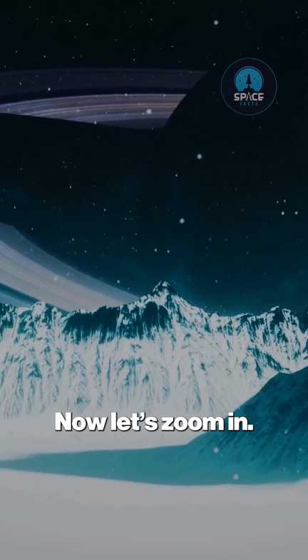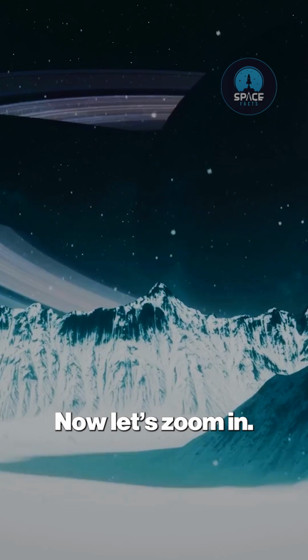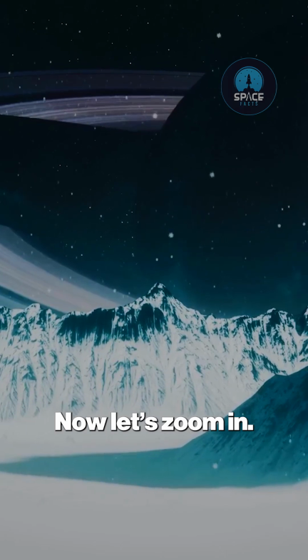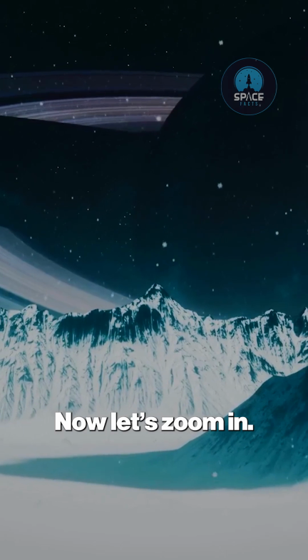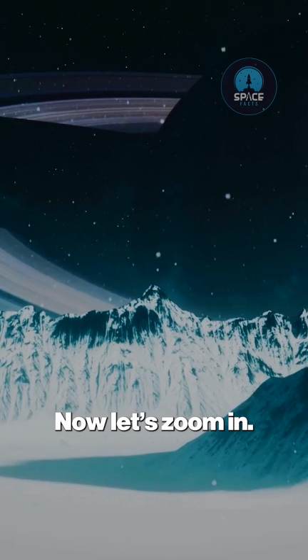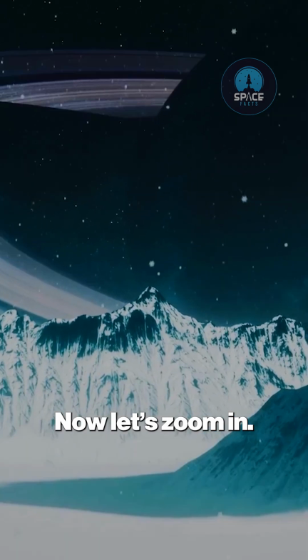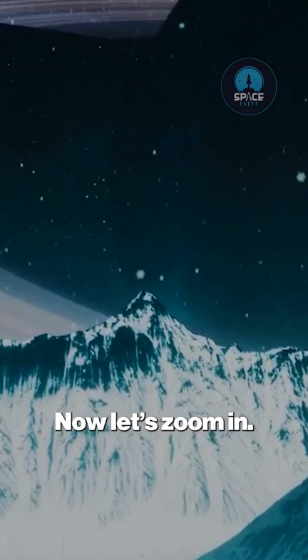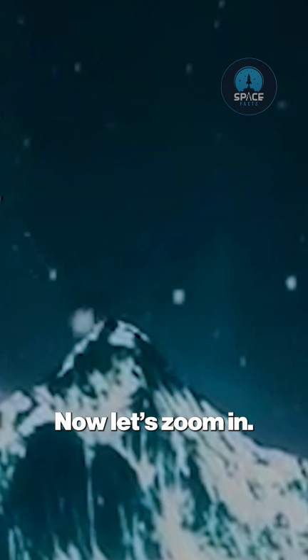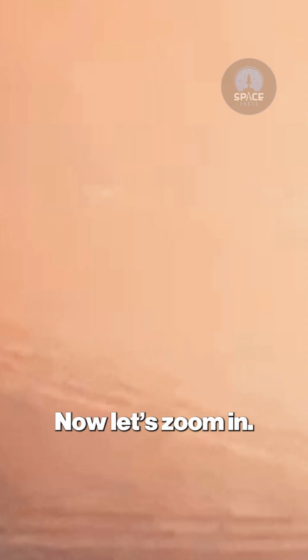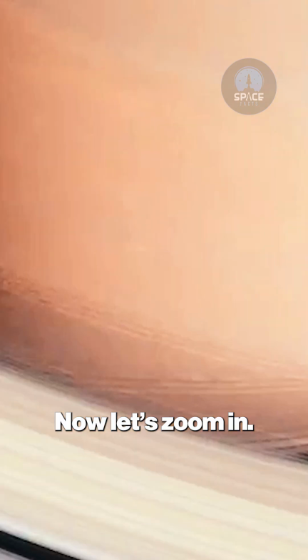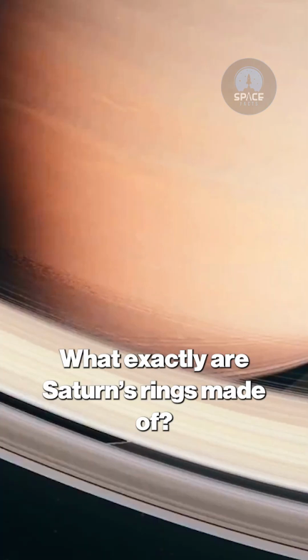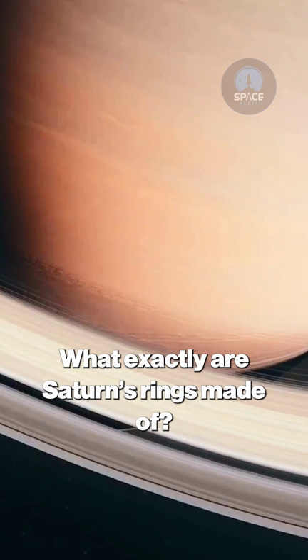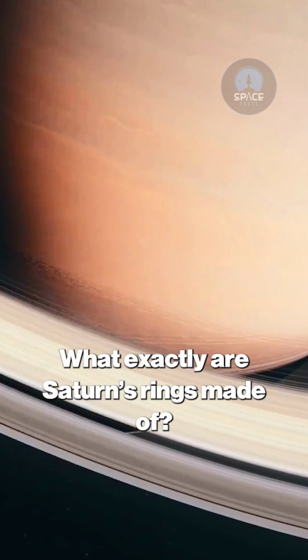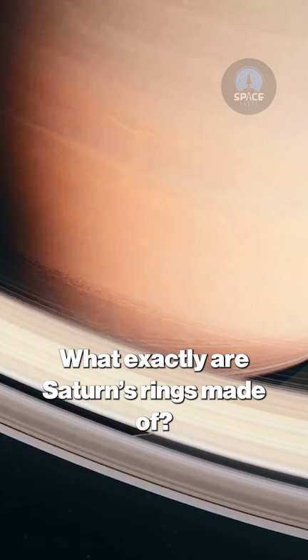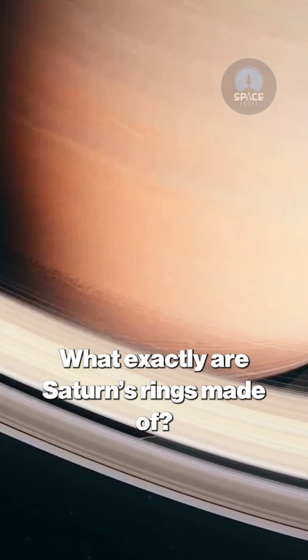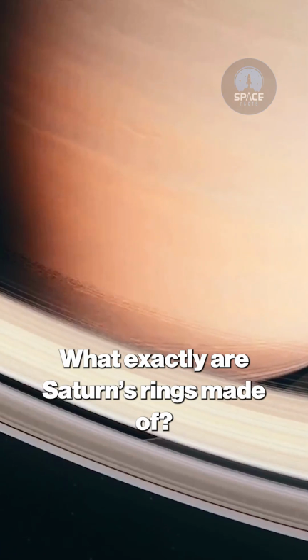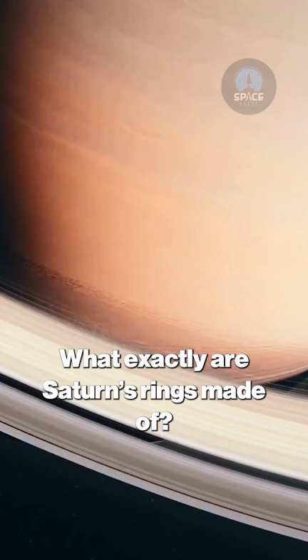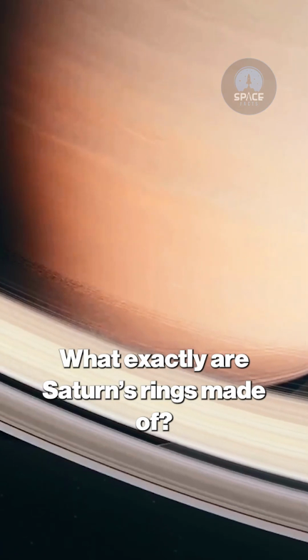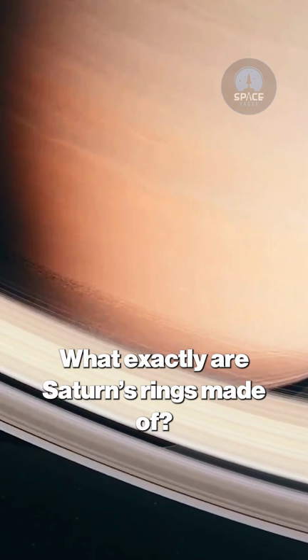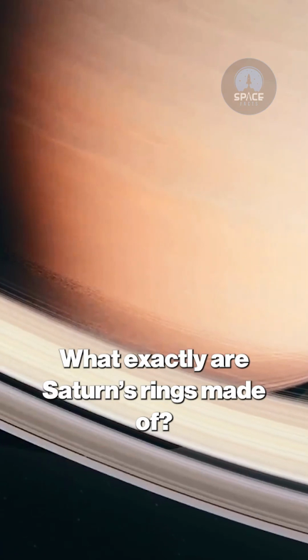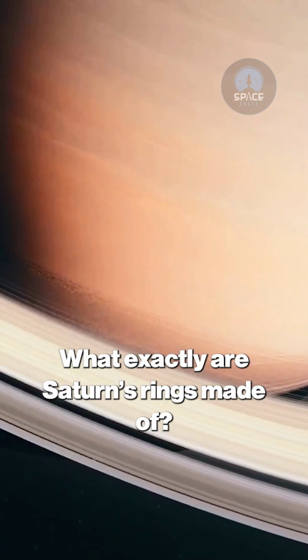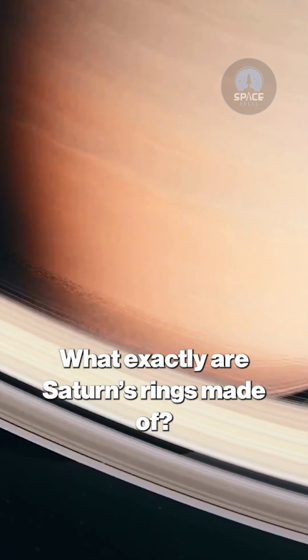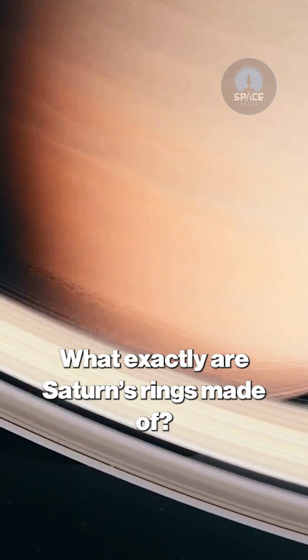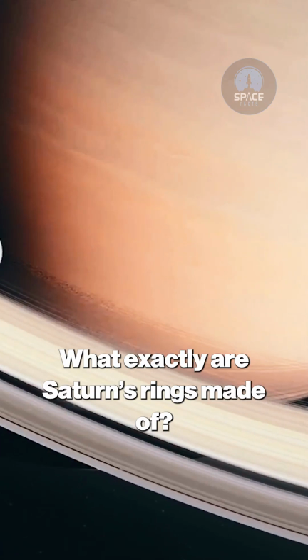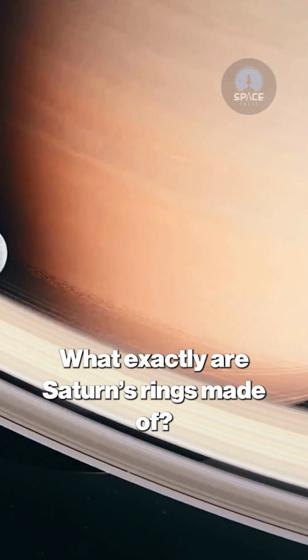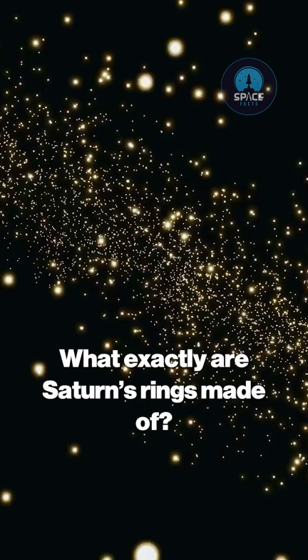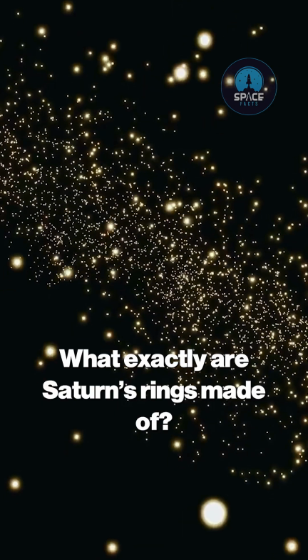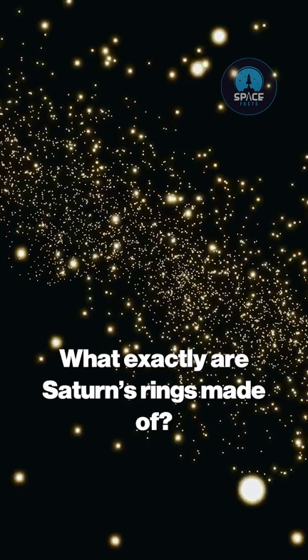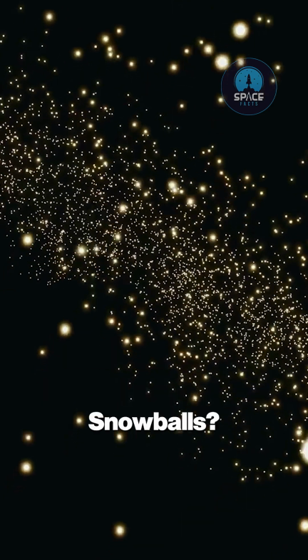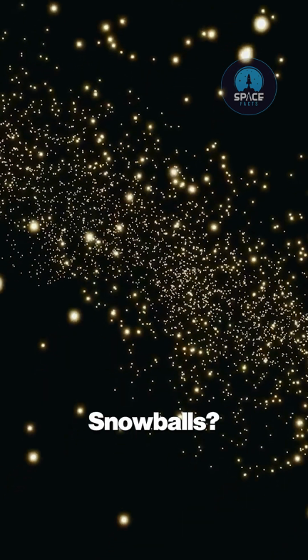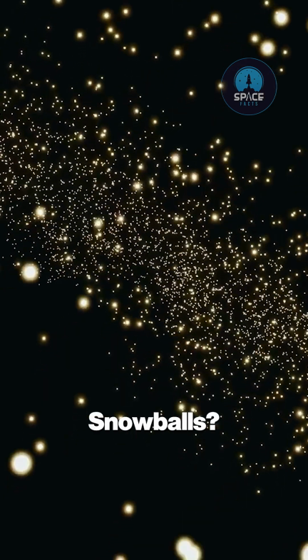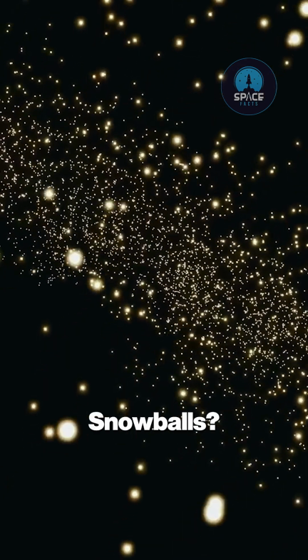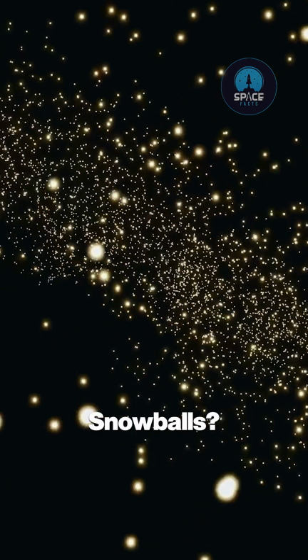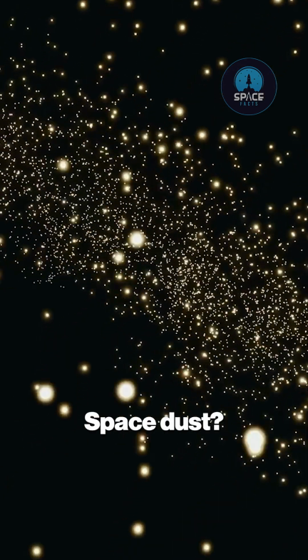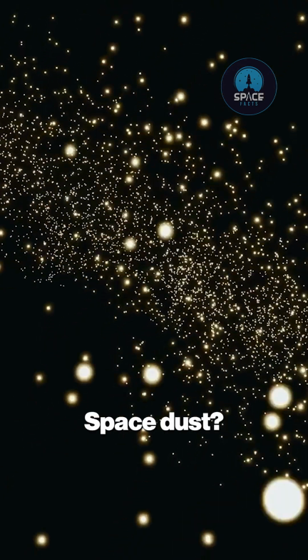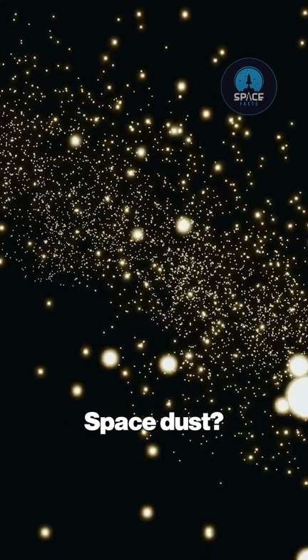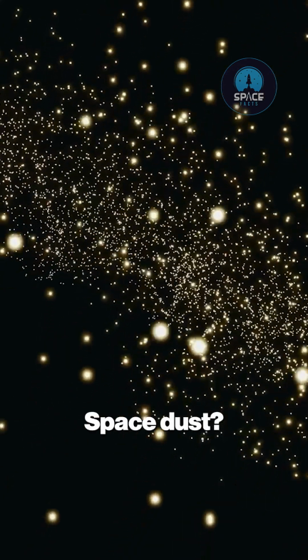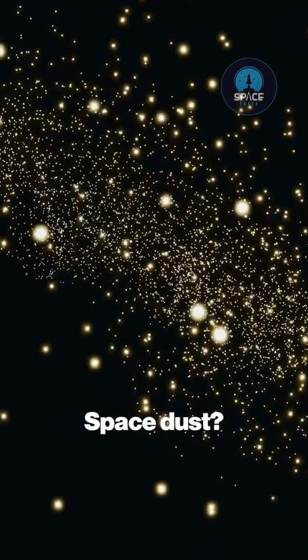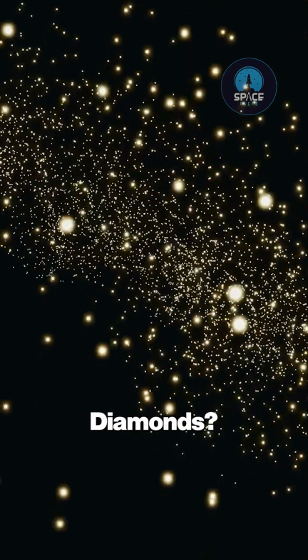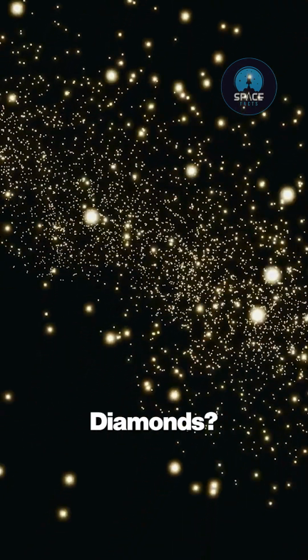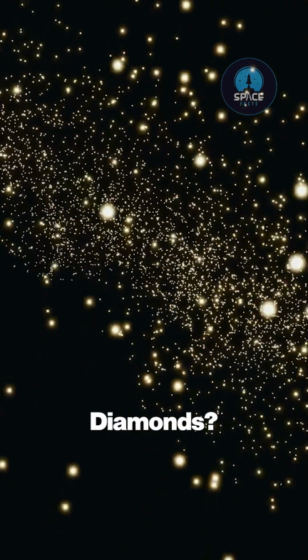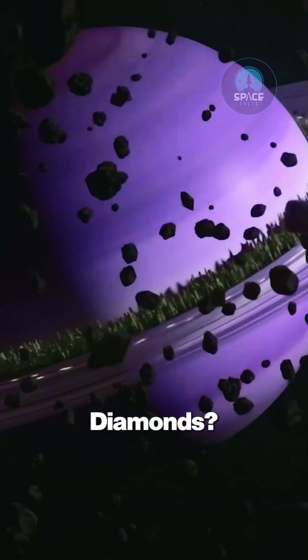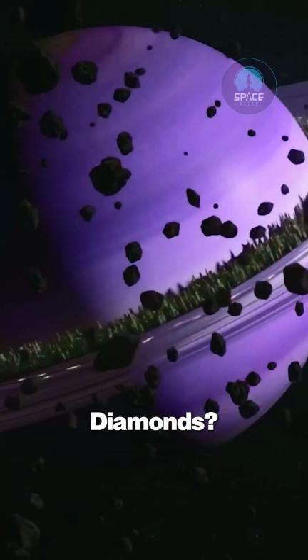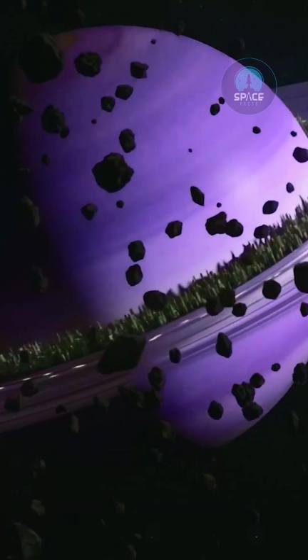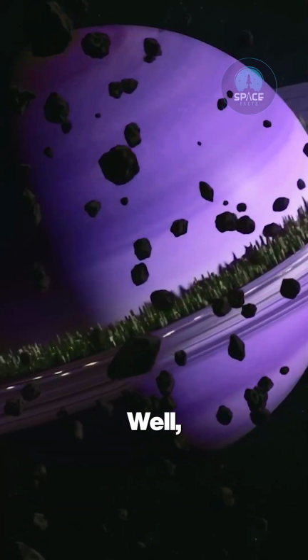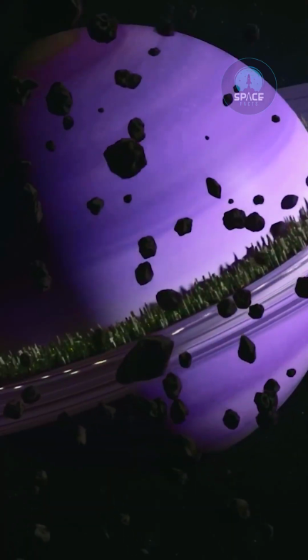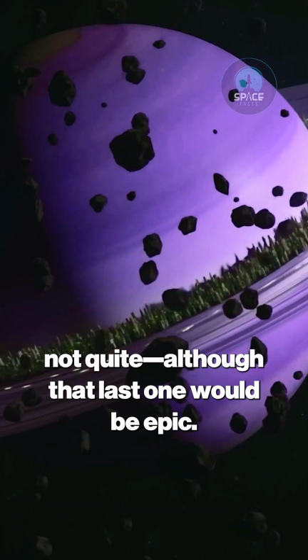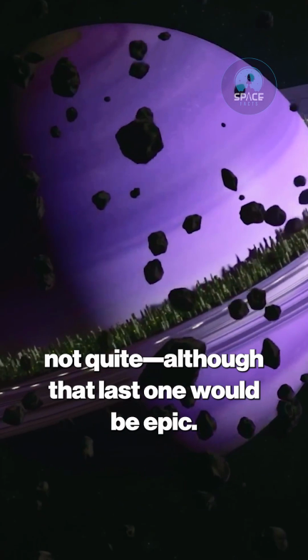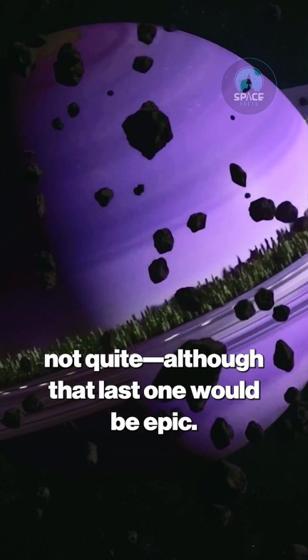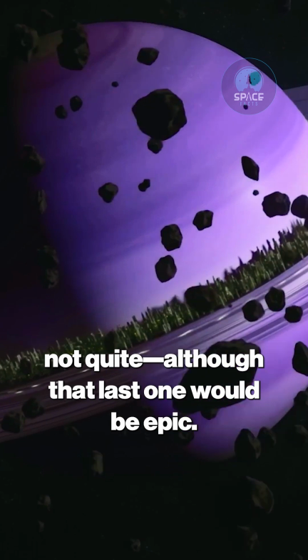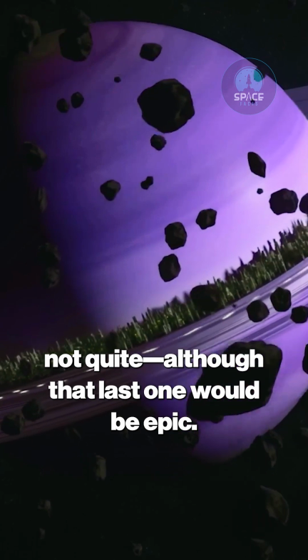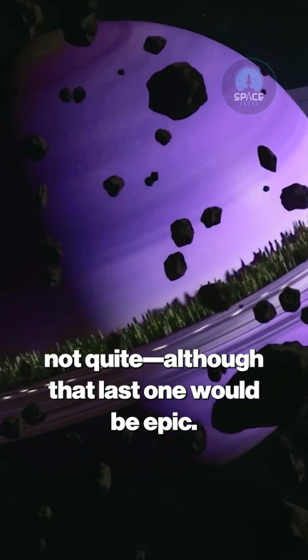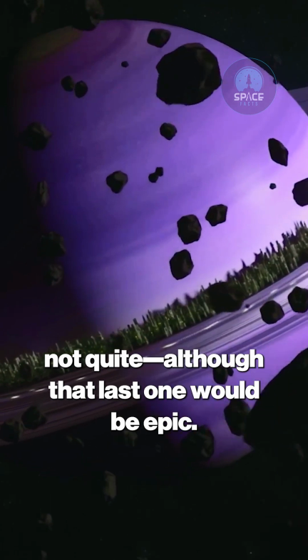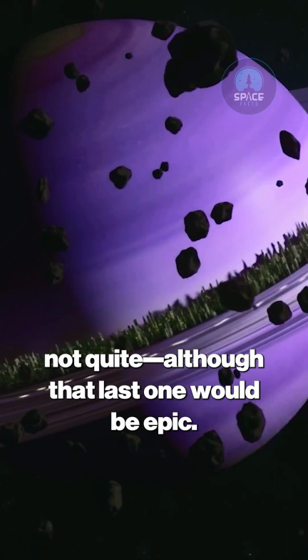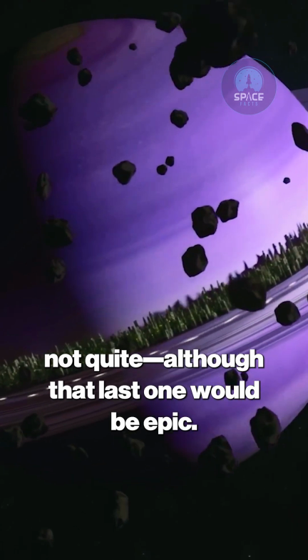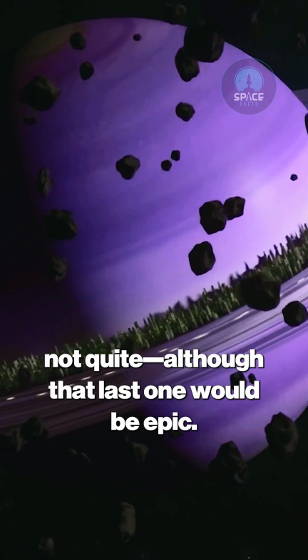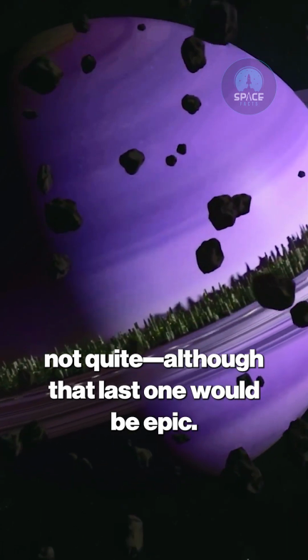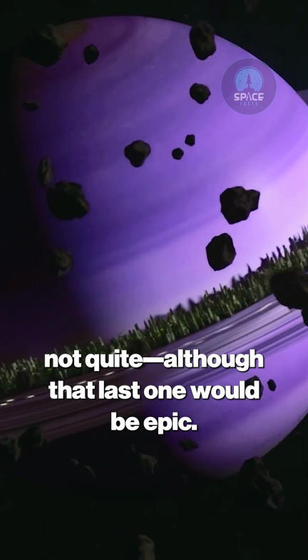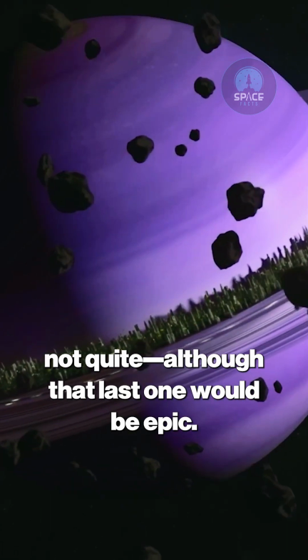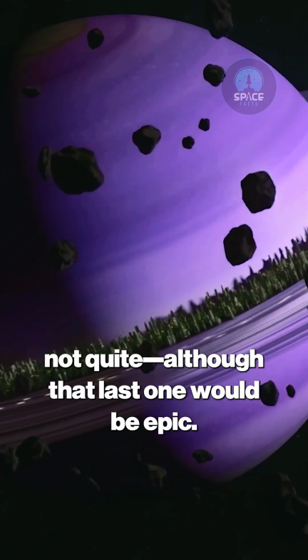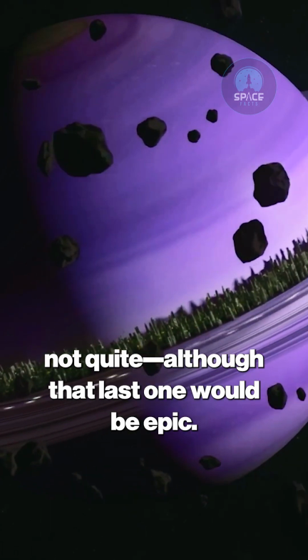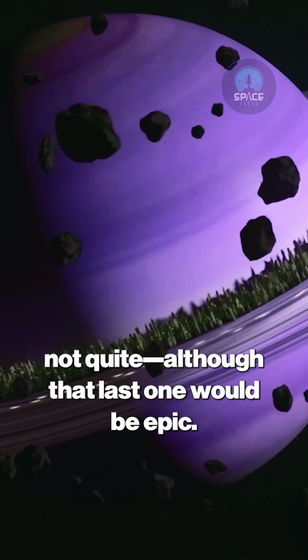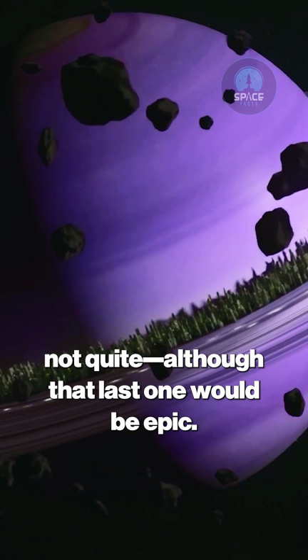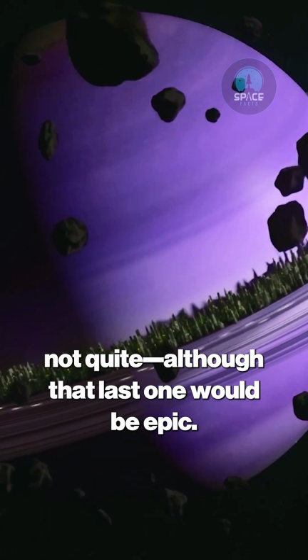Now let's zoom in. What exactly are Saturn's rings made of? Snowballs? Space dust? Diamonds? Well, not quite — although that last one would be epic.